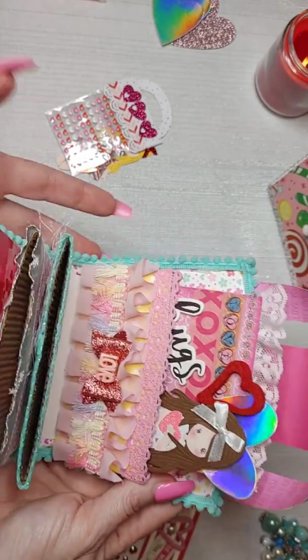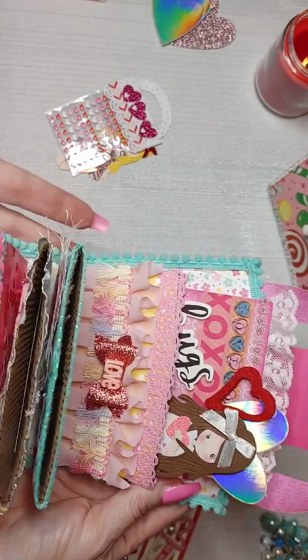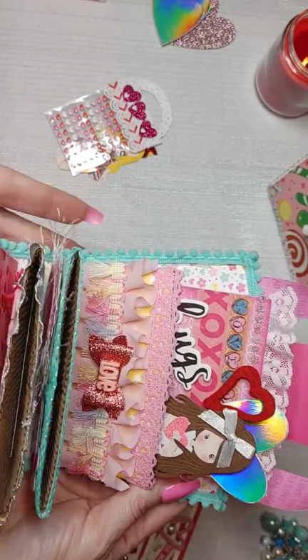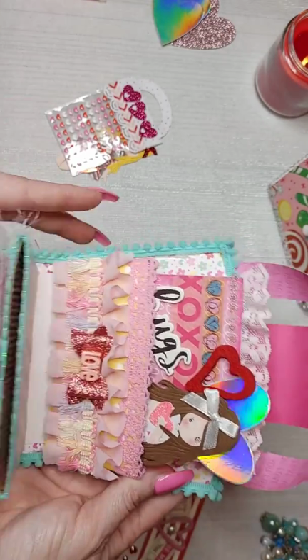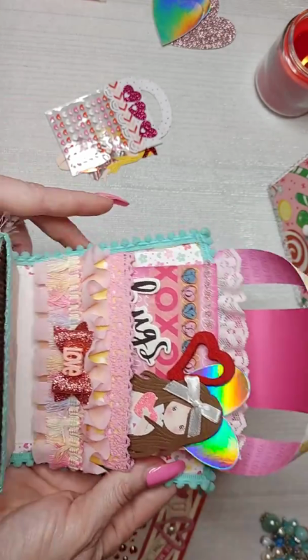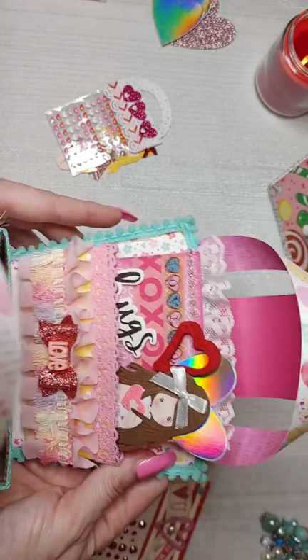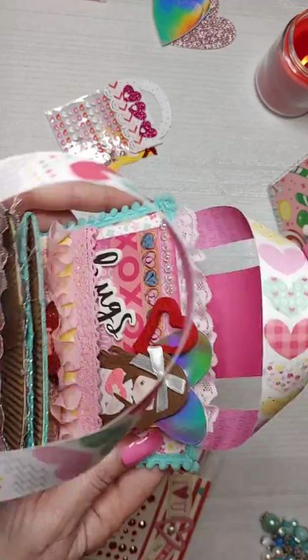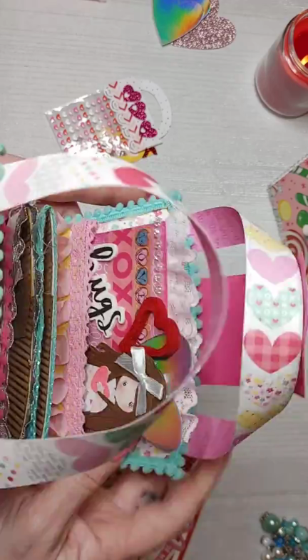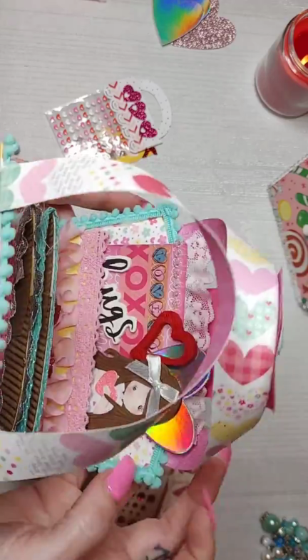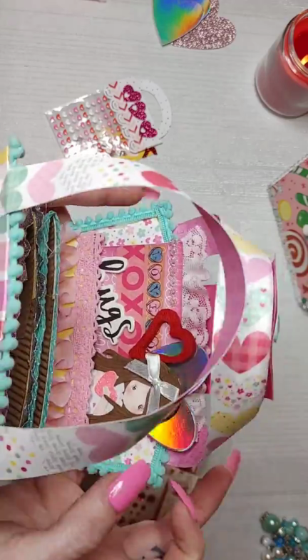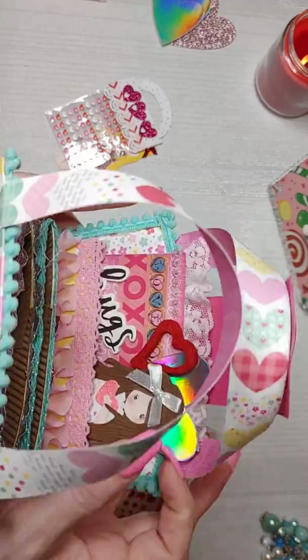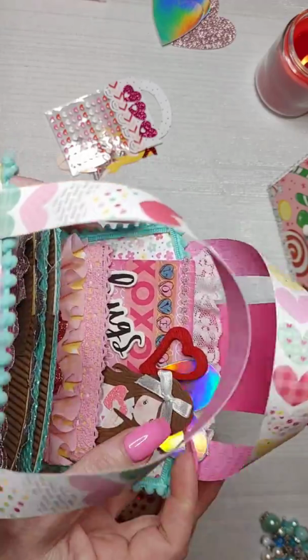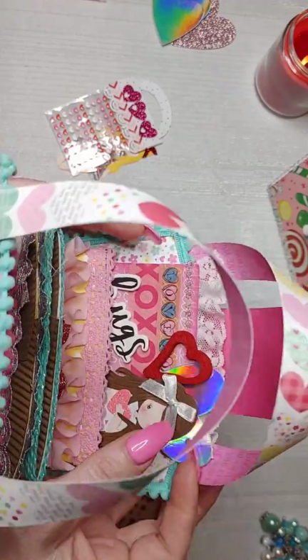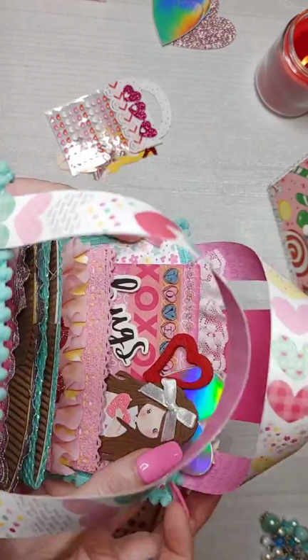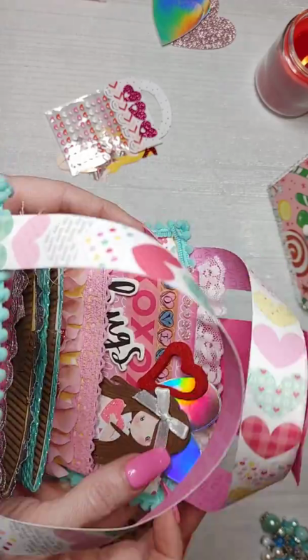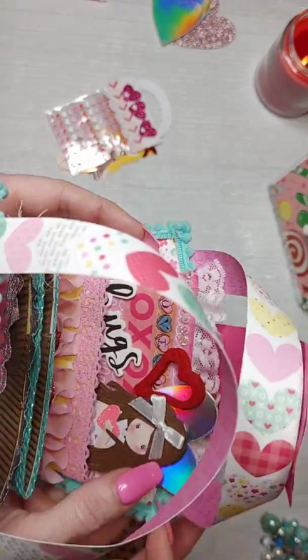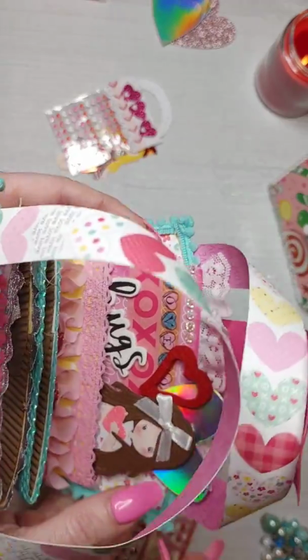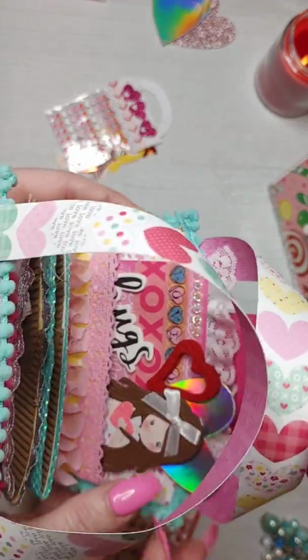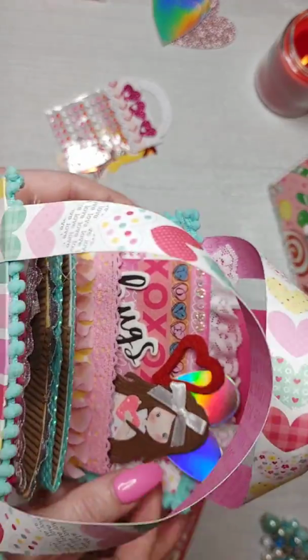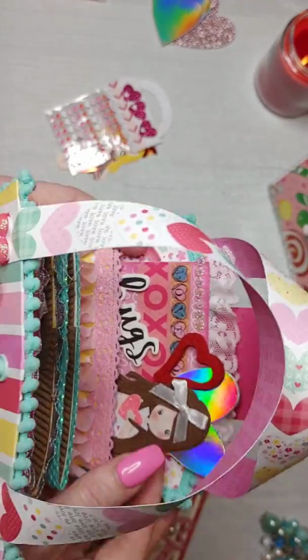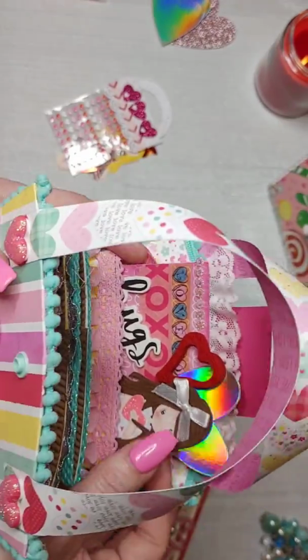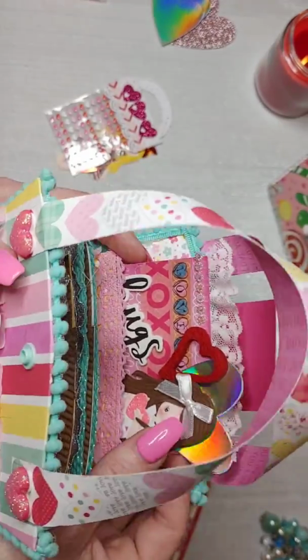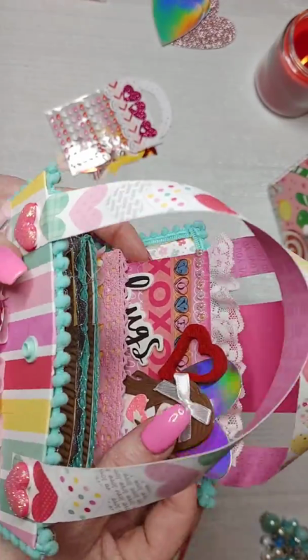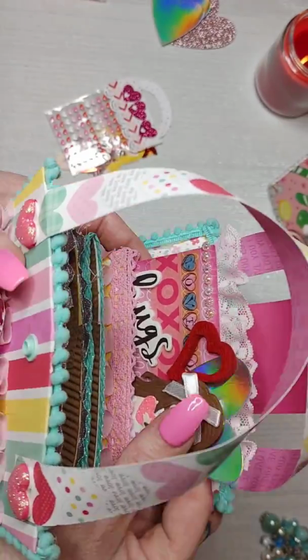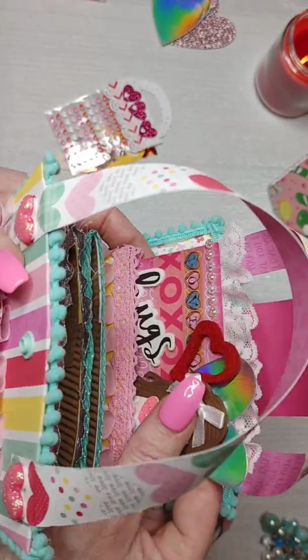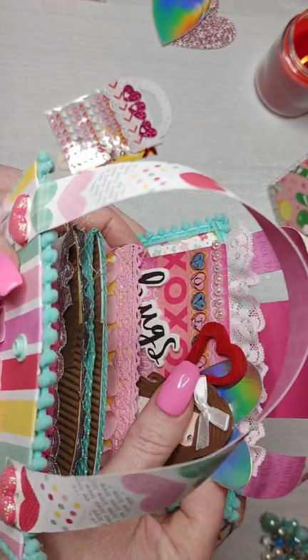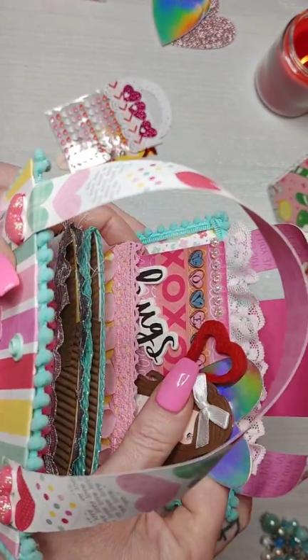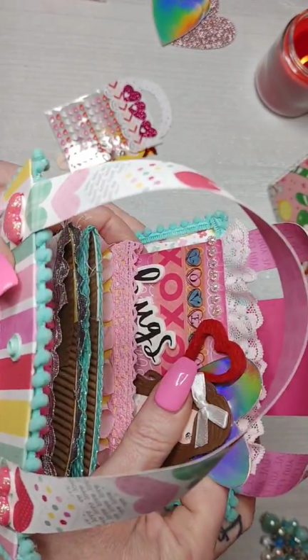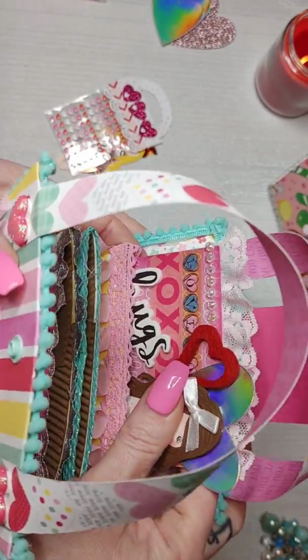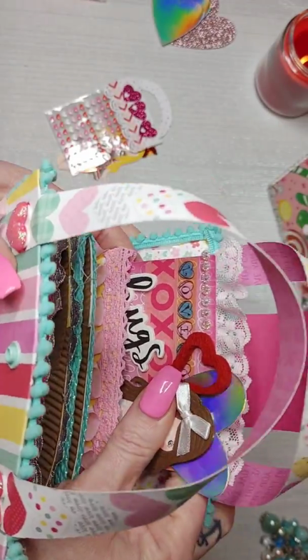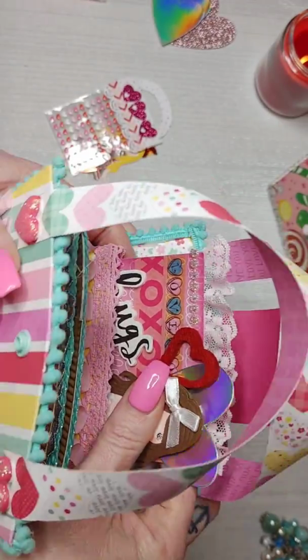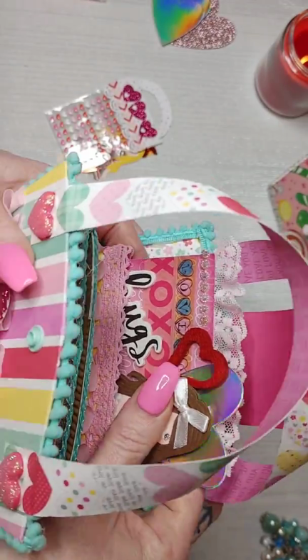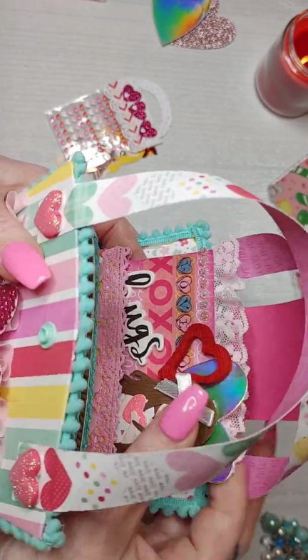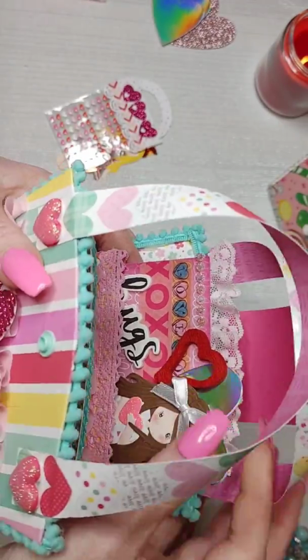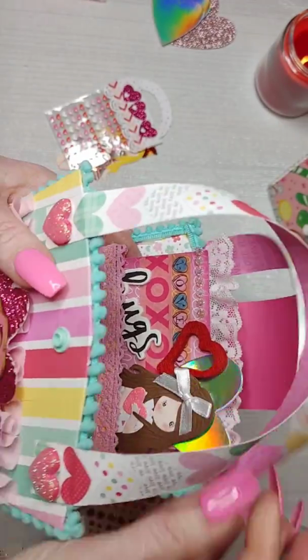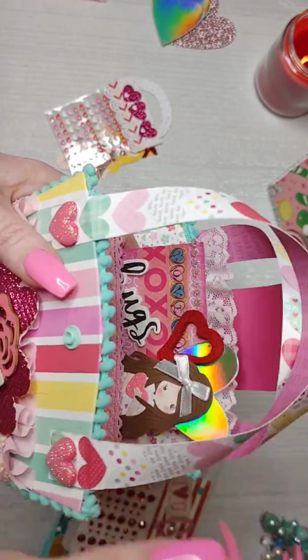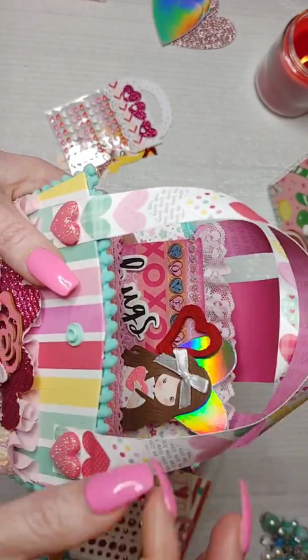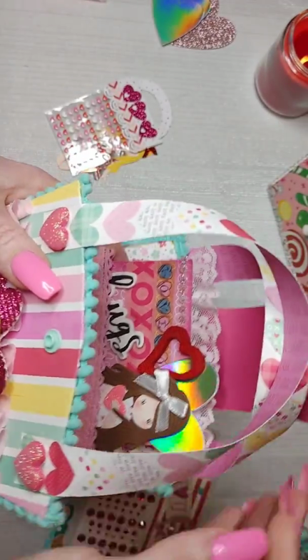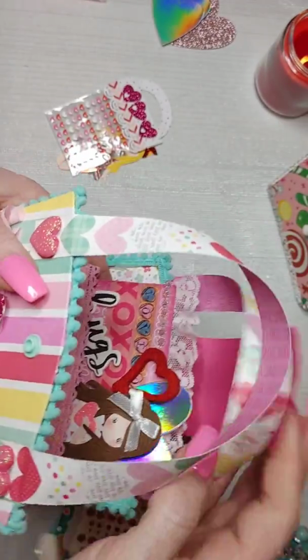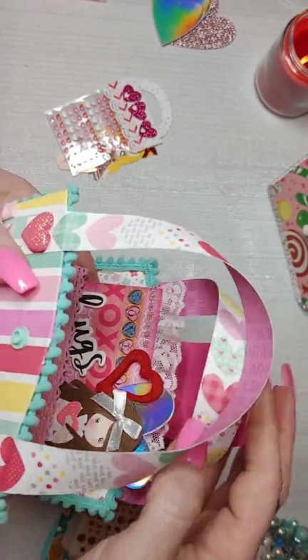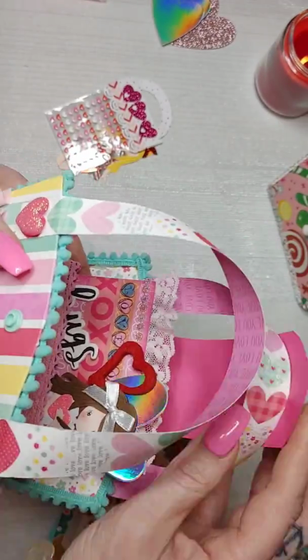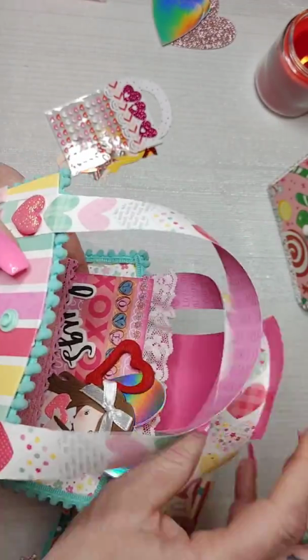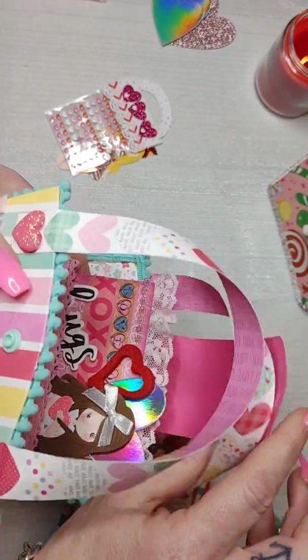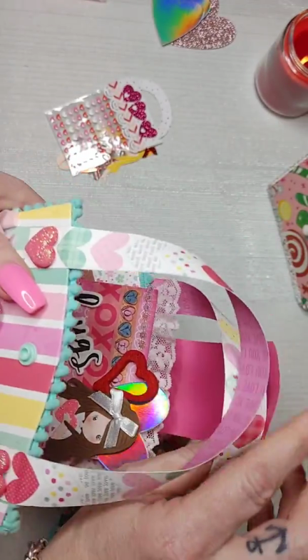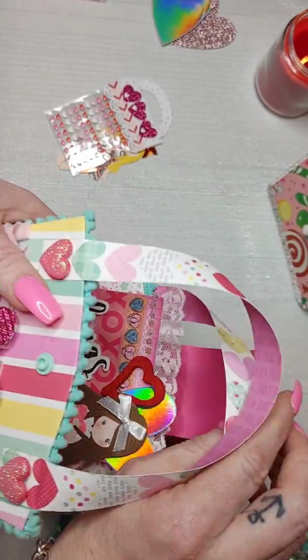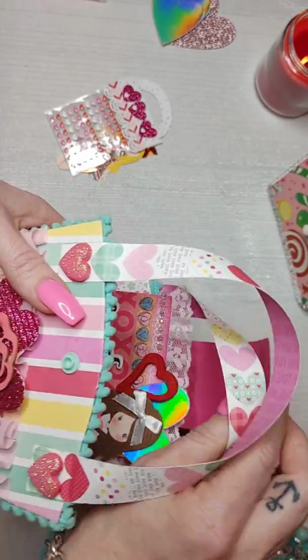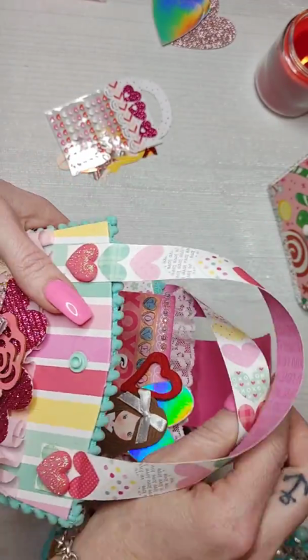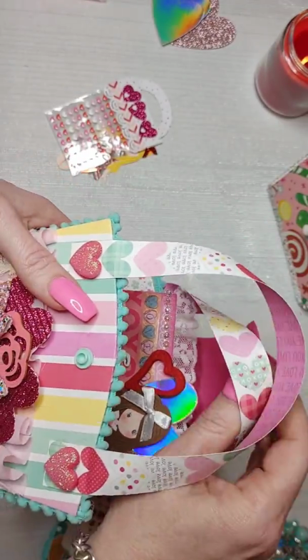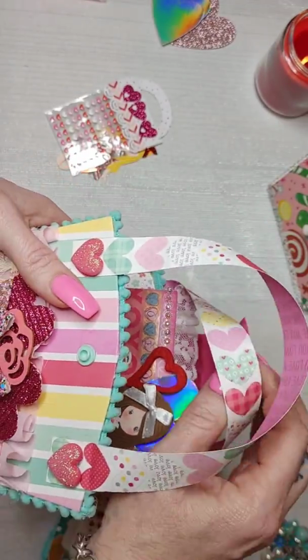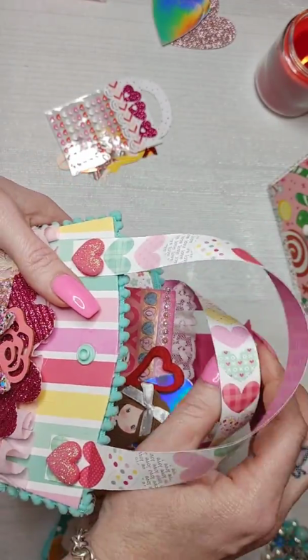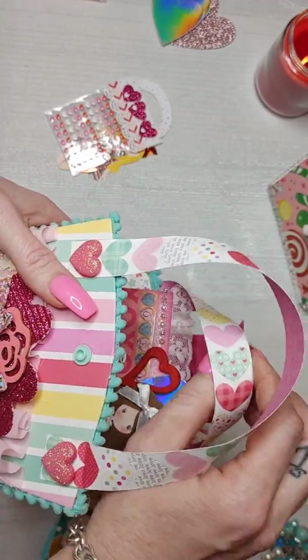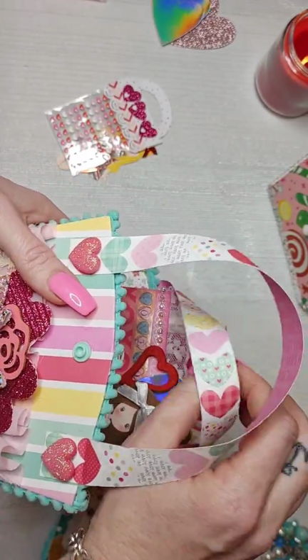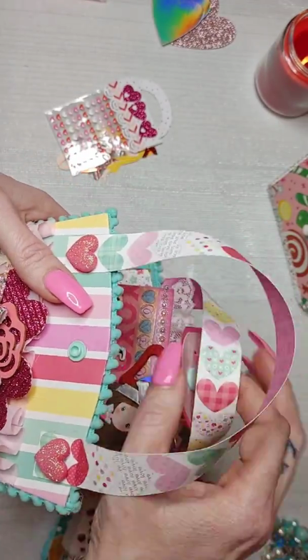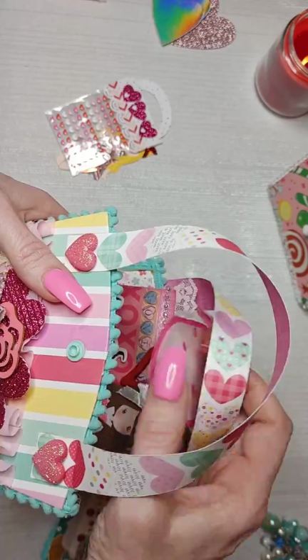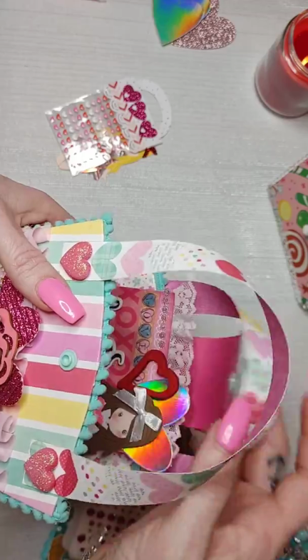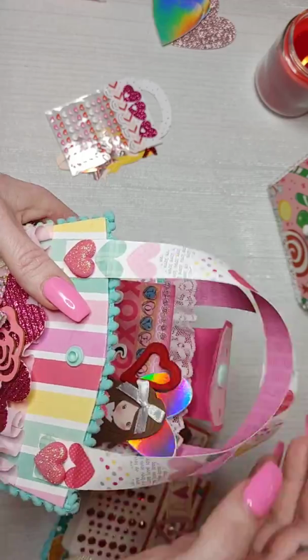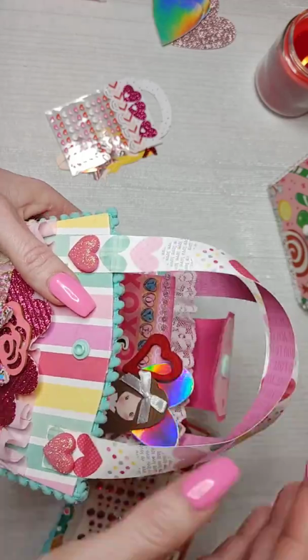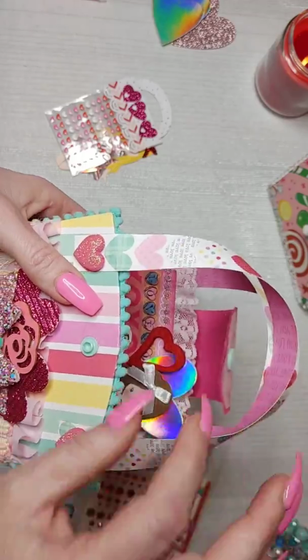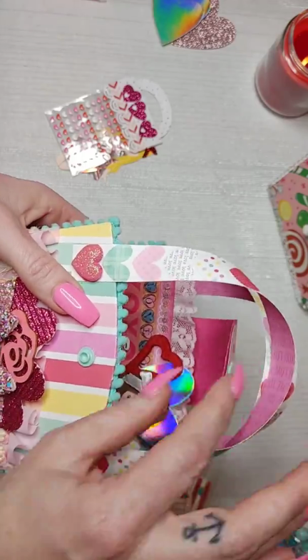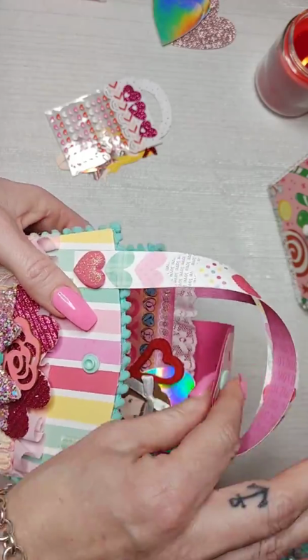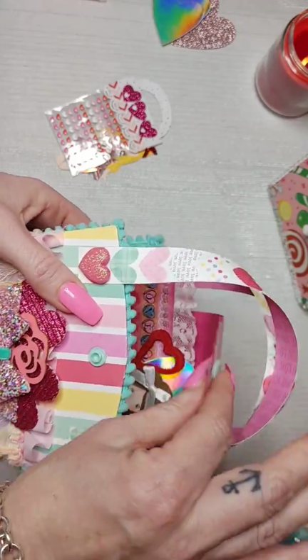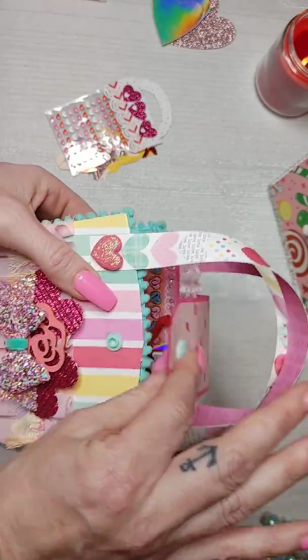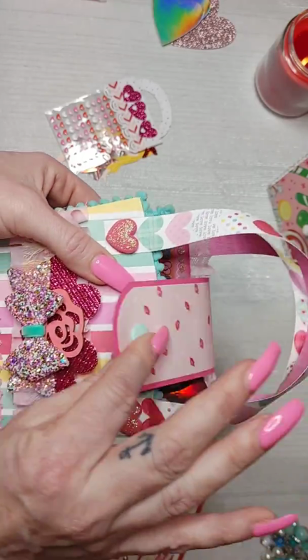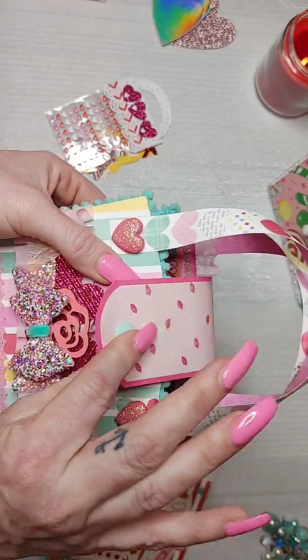As you can see, when you put the memory dex card in there, it fits perfectly.